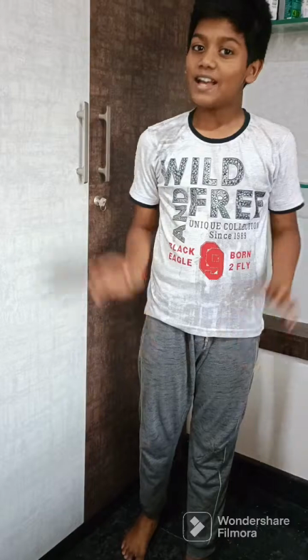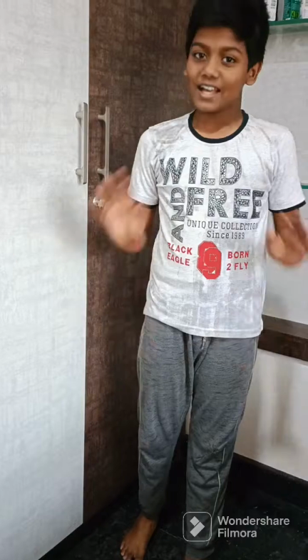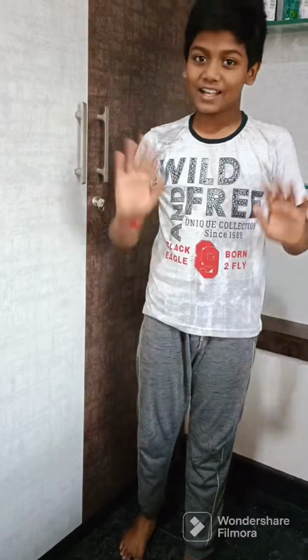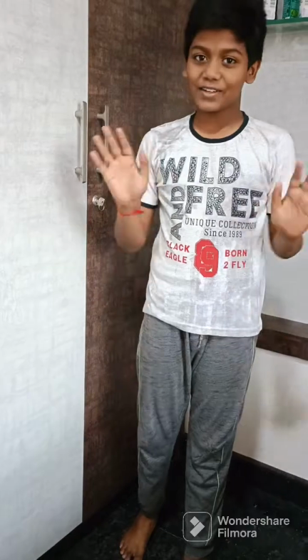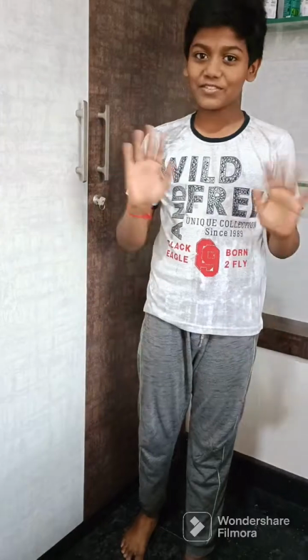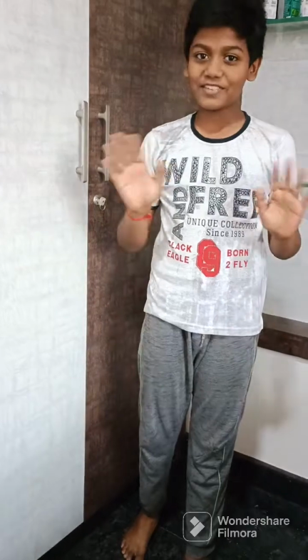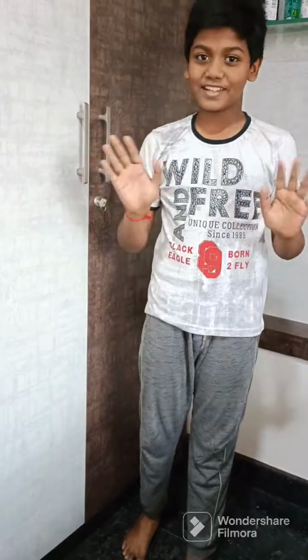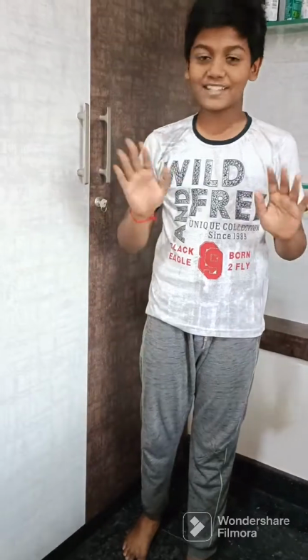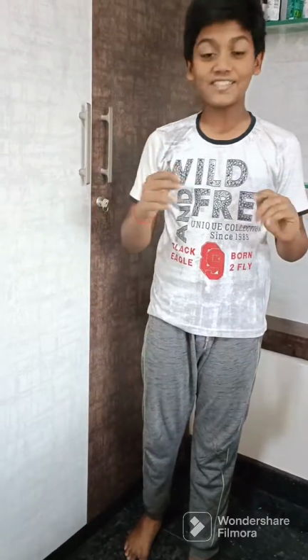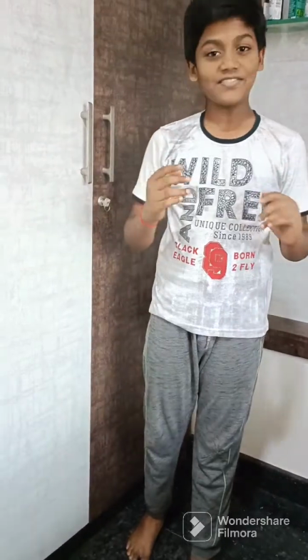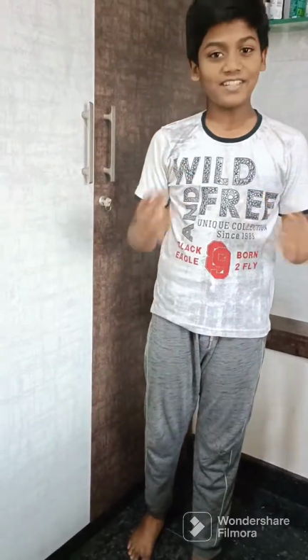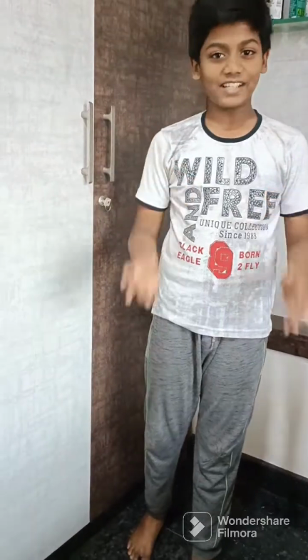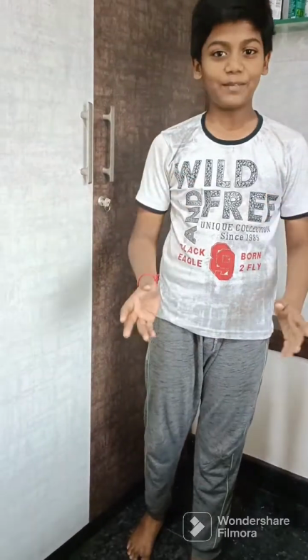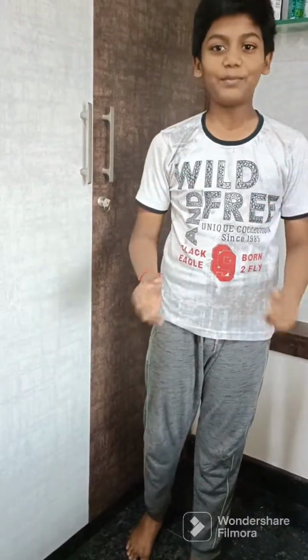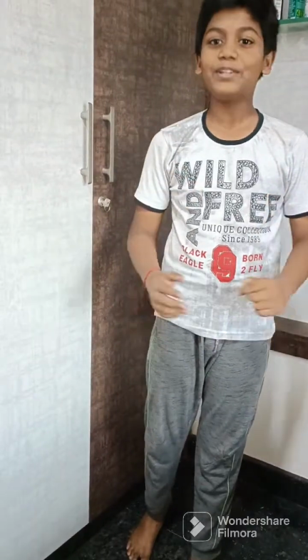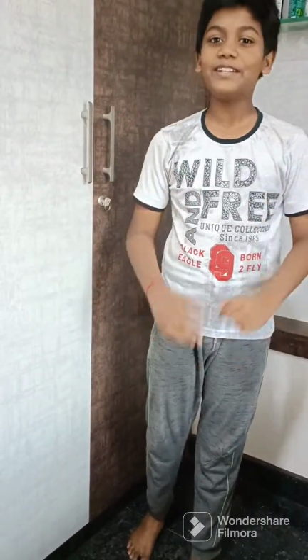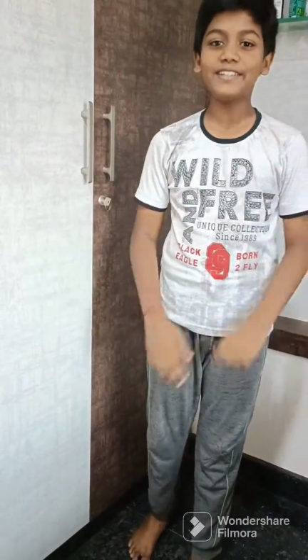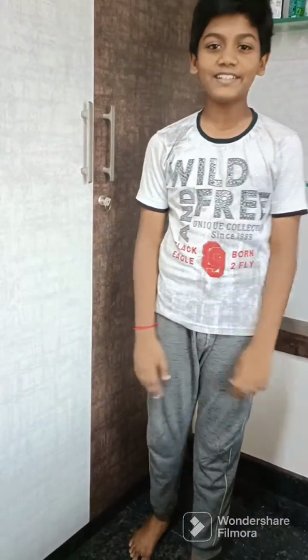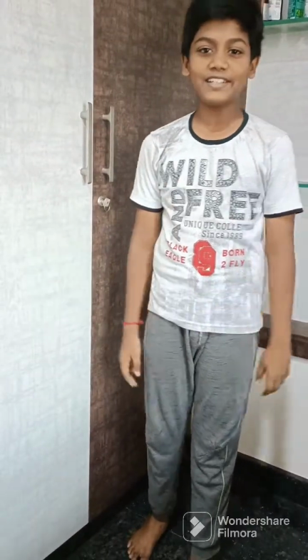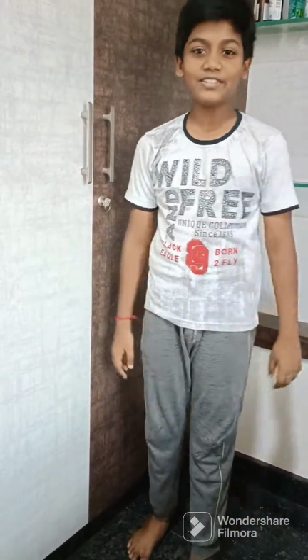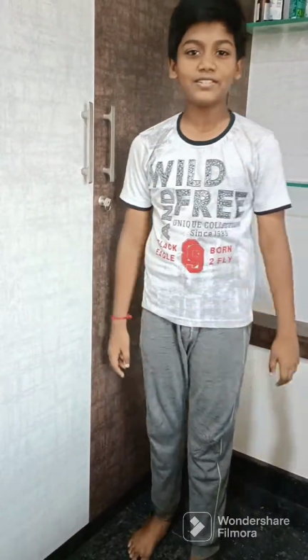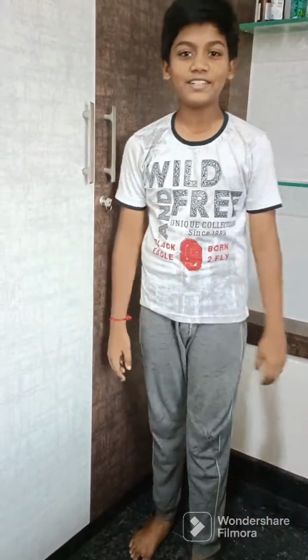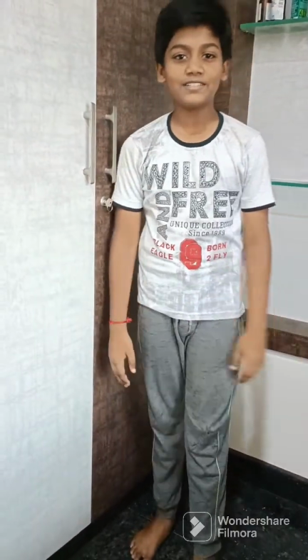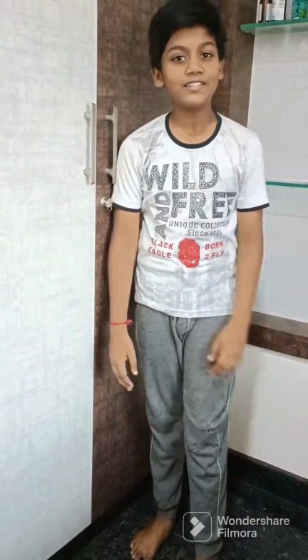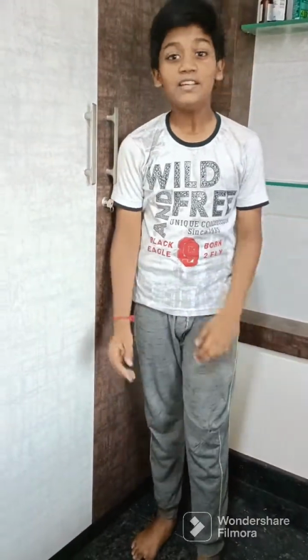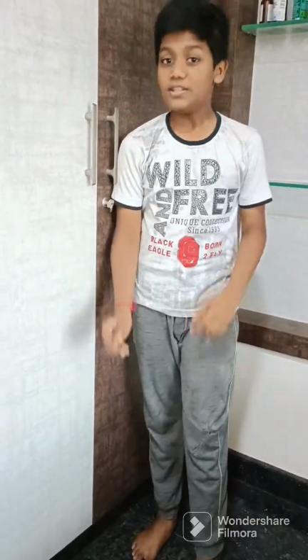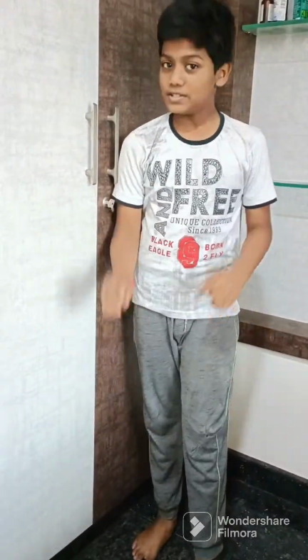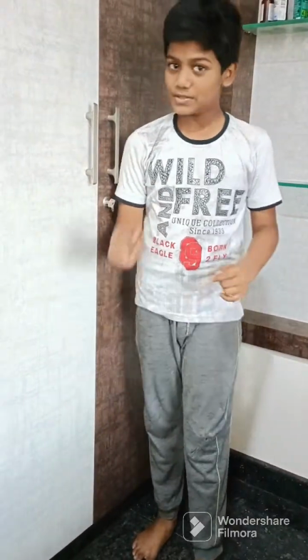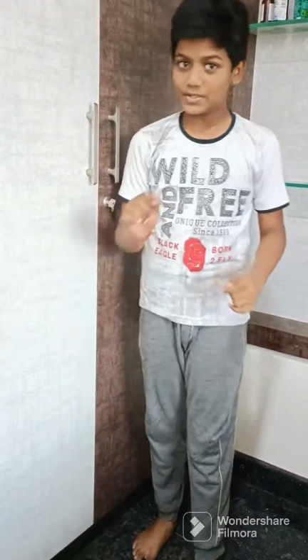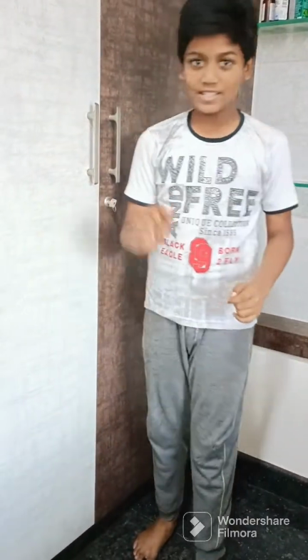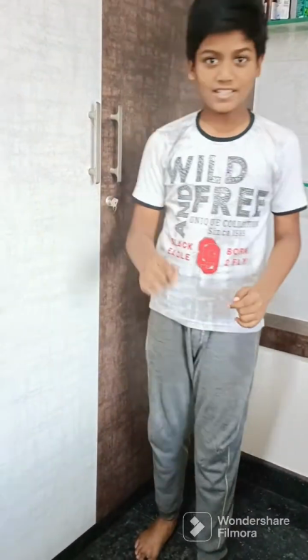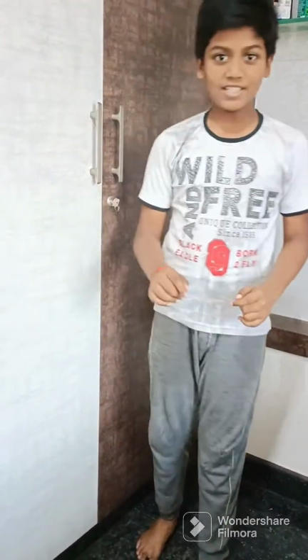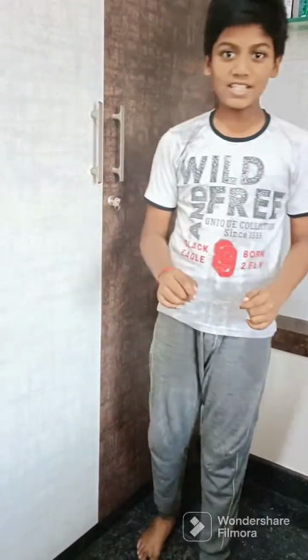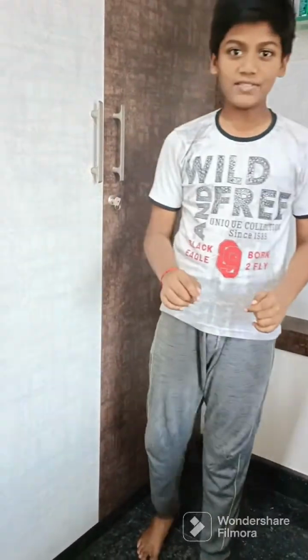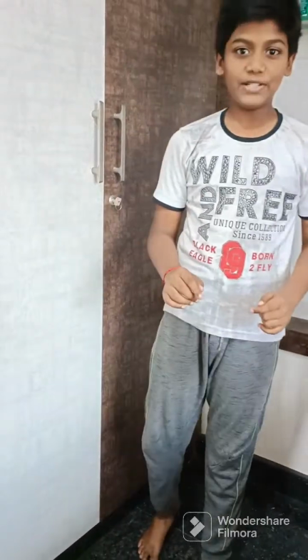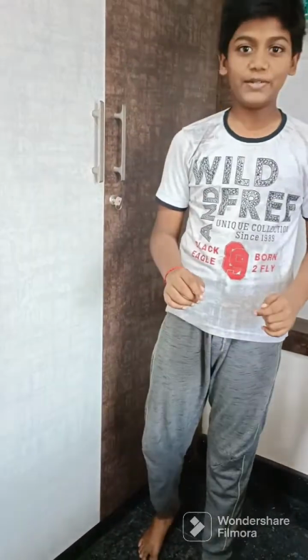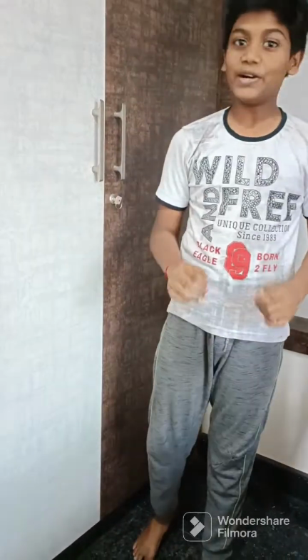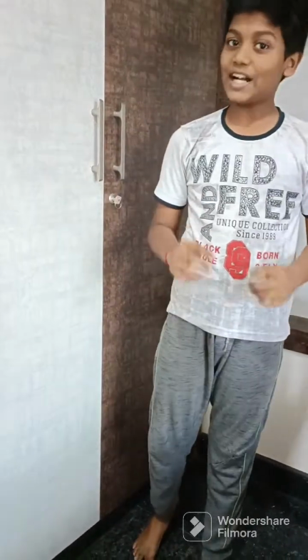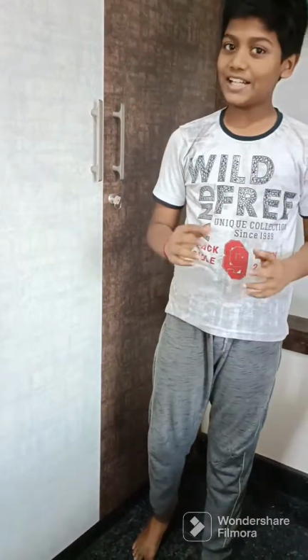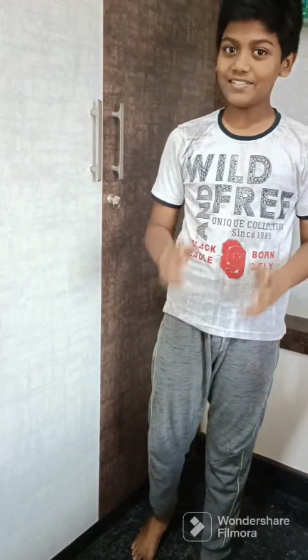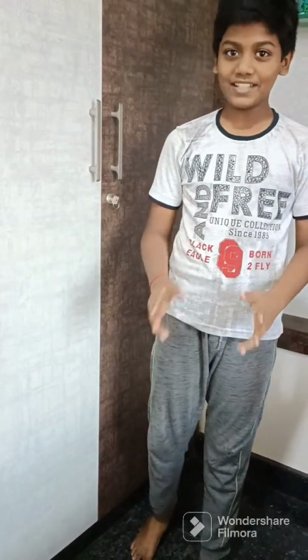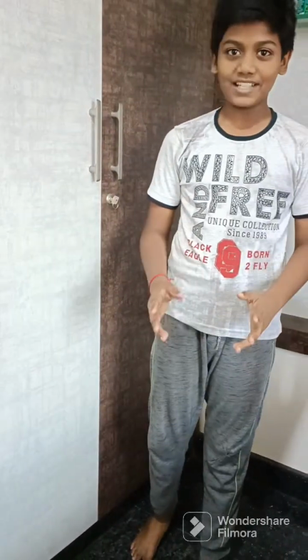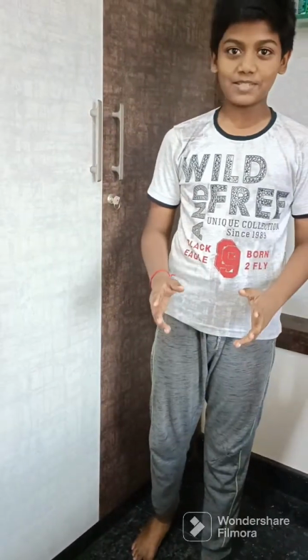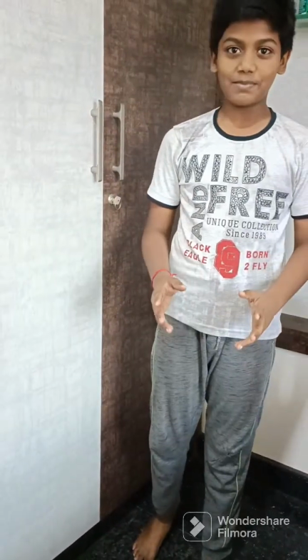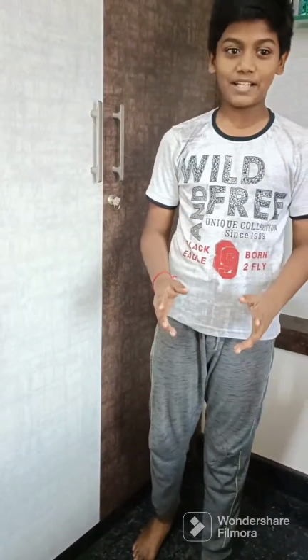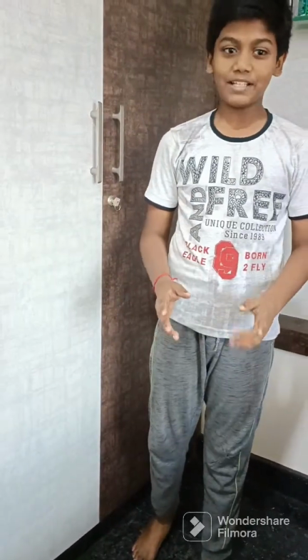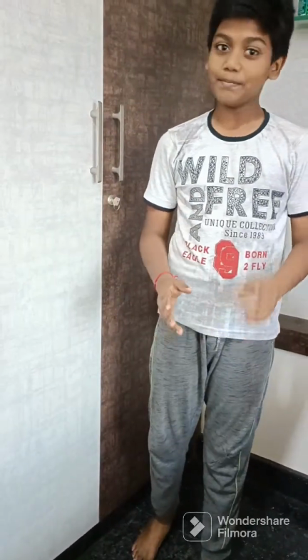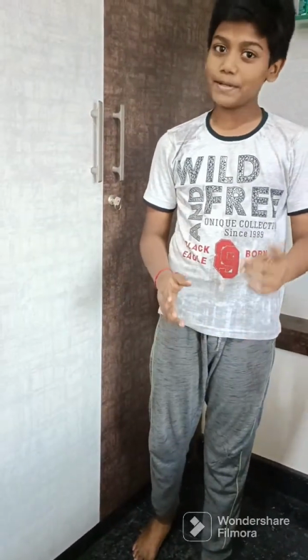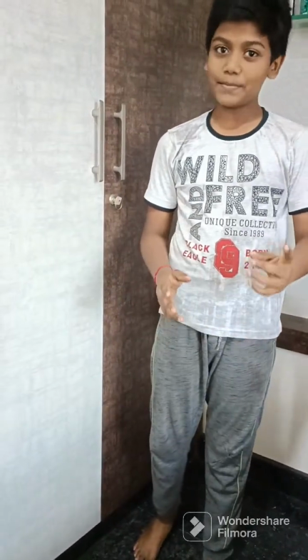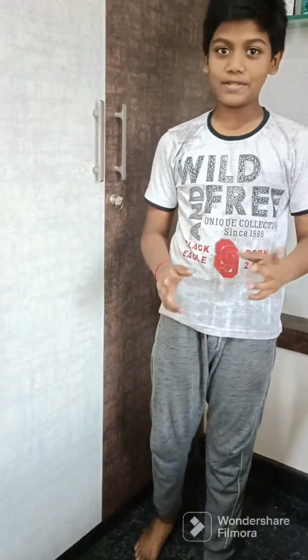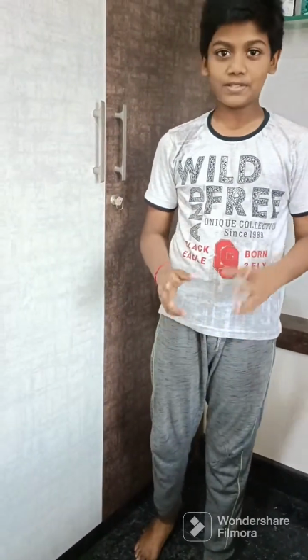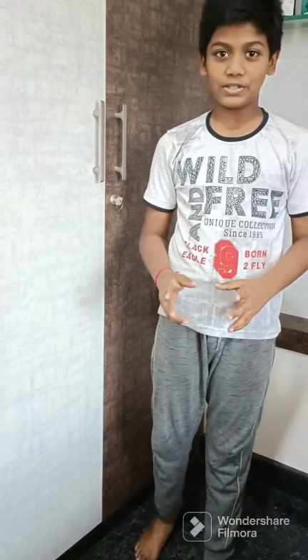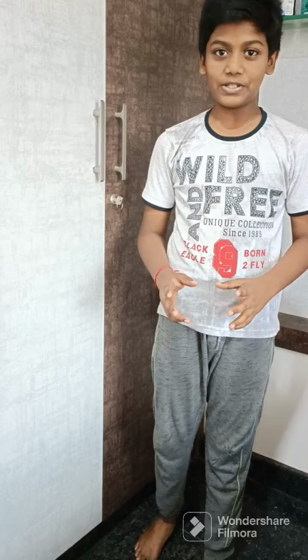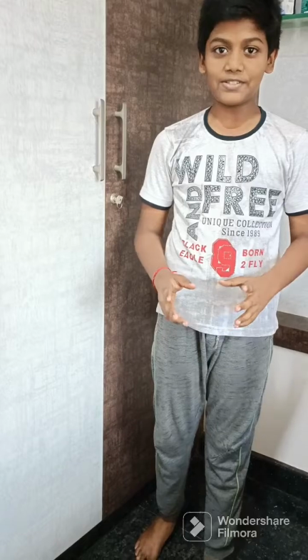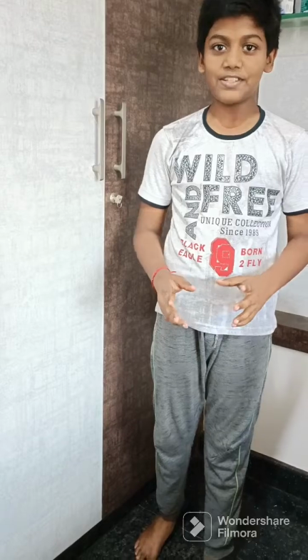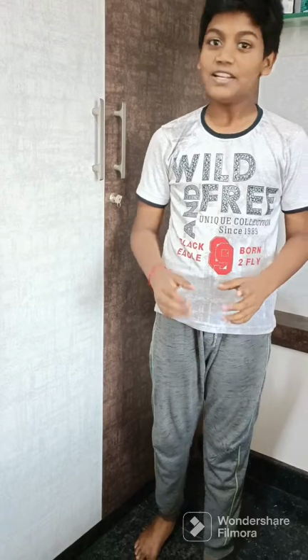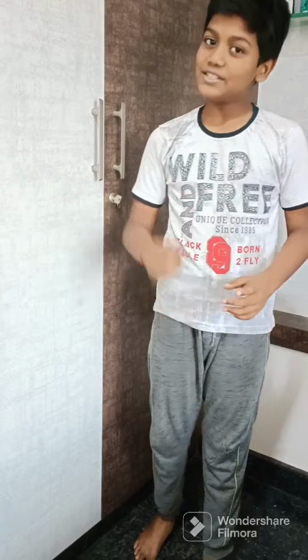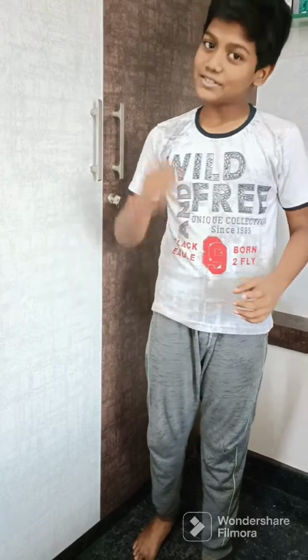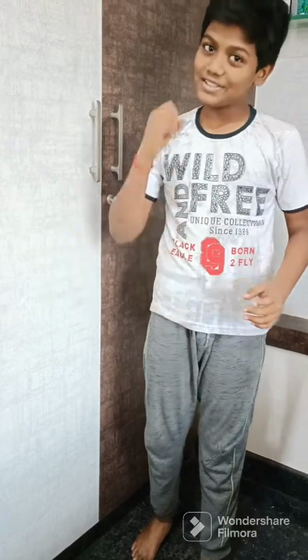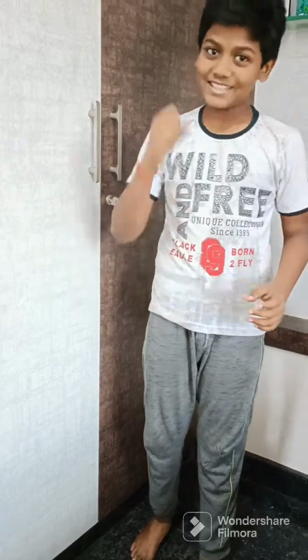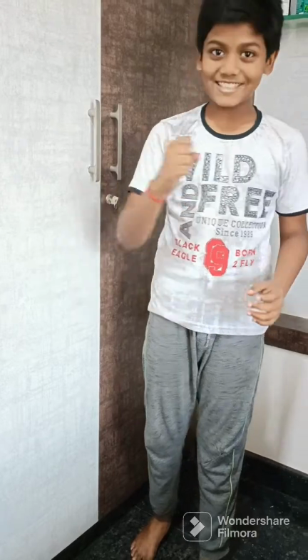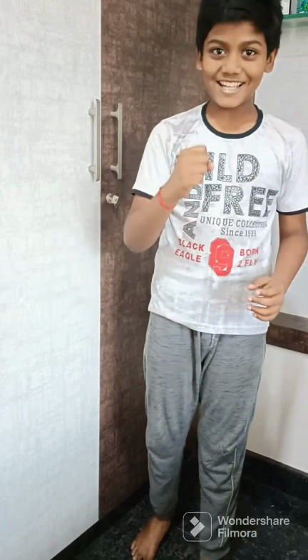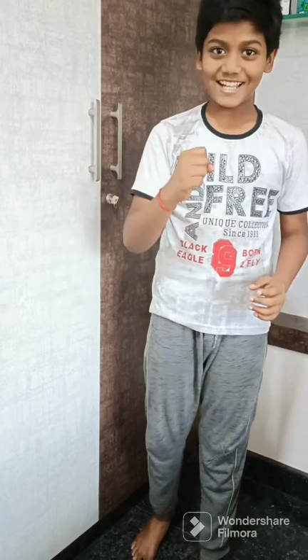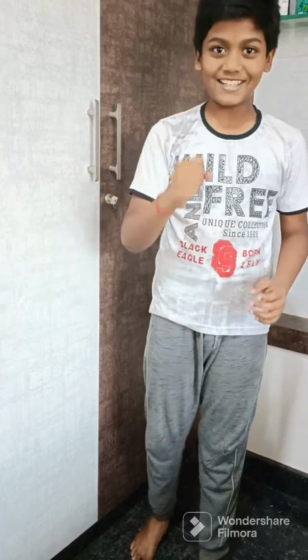Hello friends, welcome to Little Feature Kits. In this video, I will explain the paper circuits. So let's start.